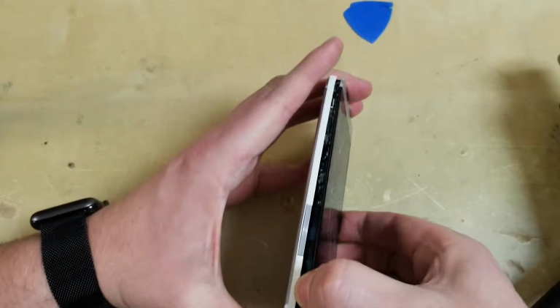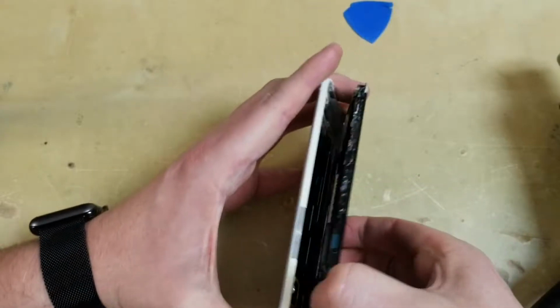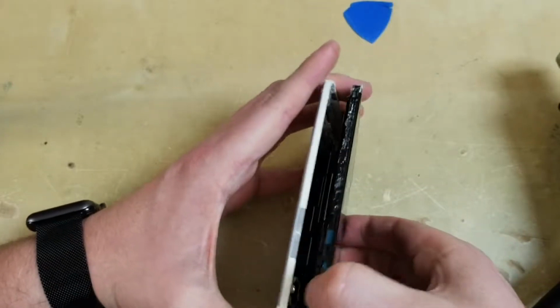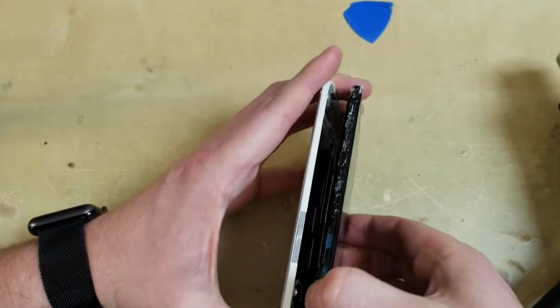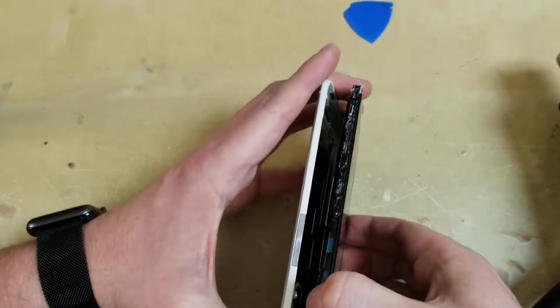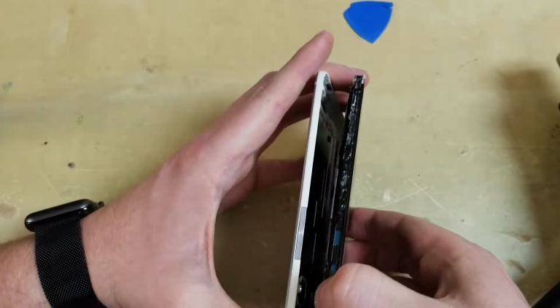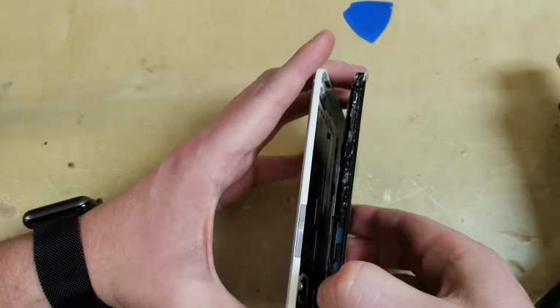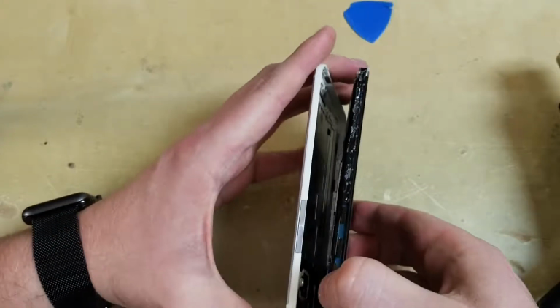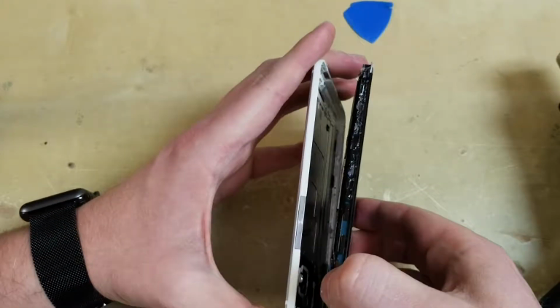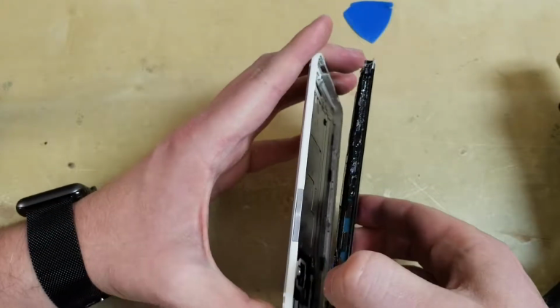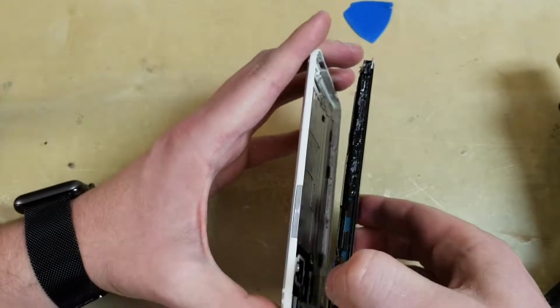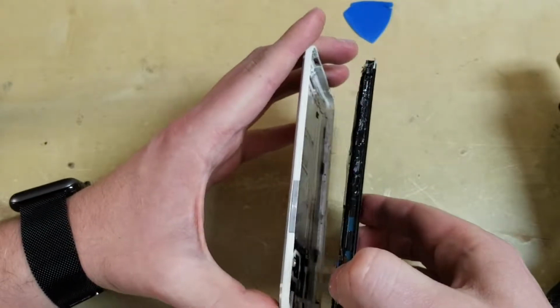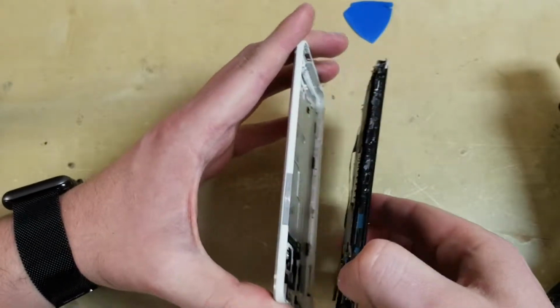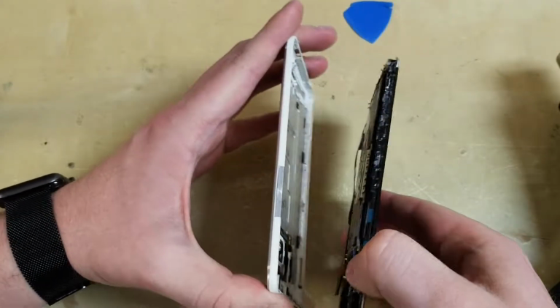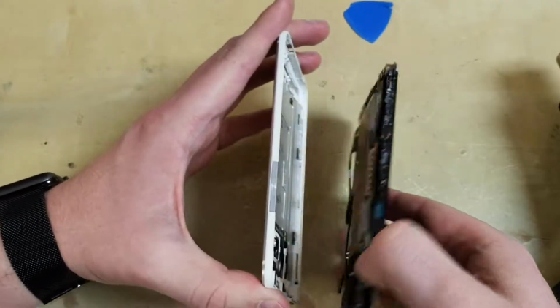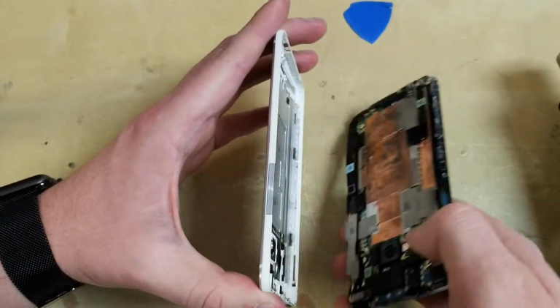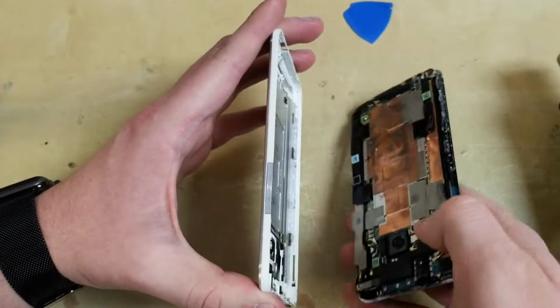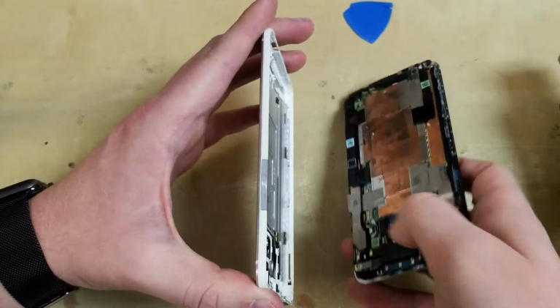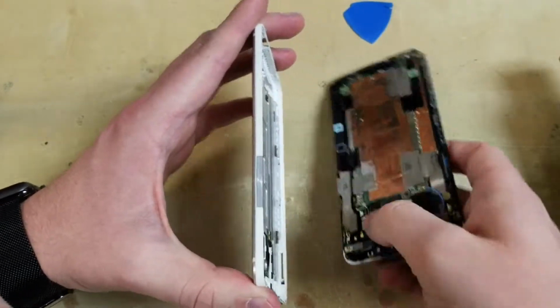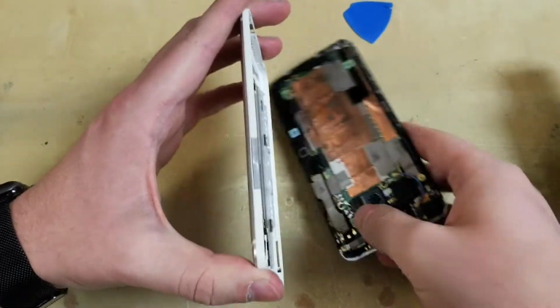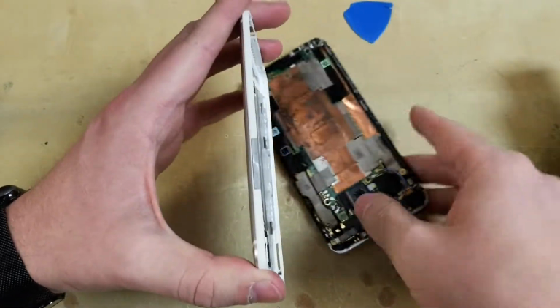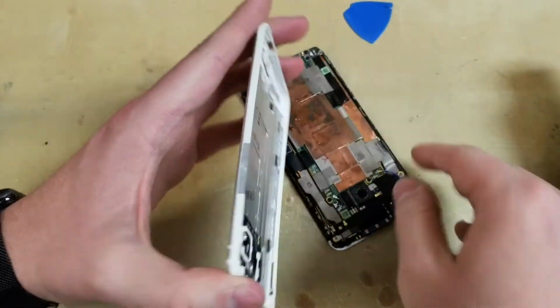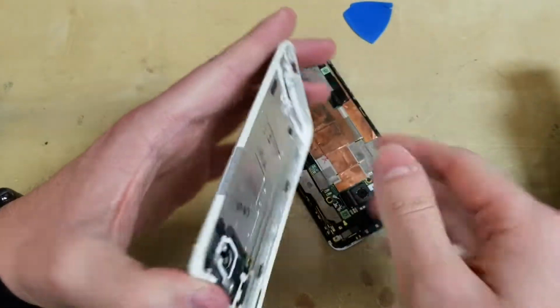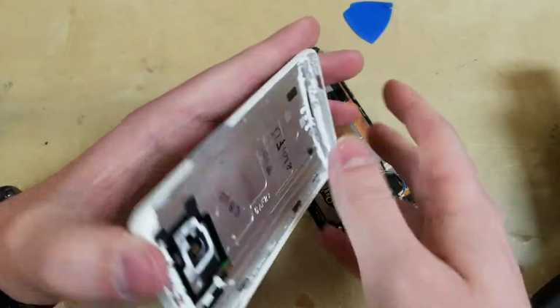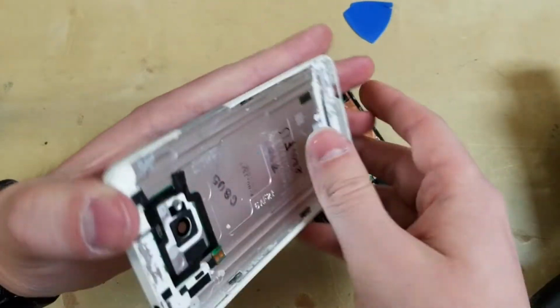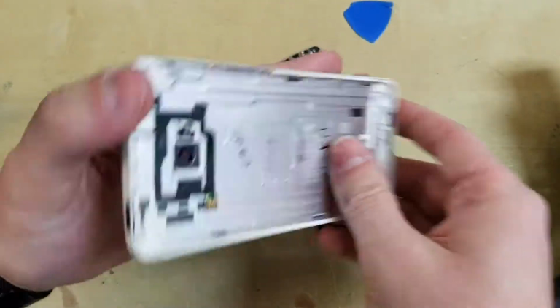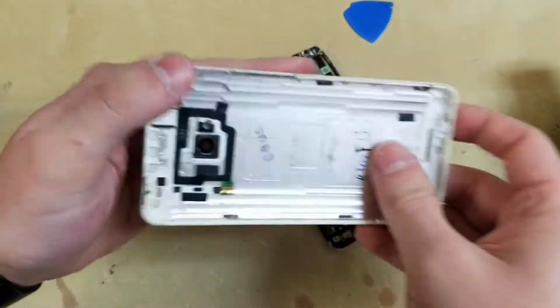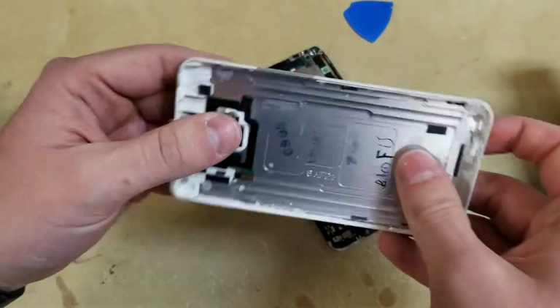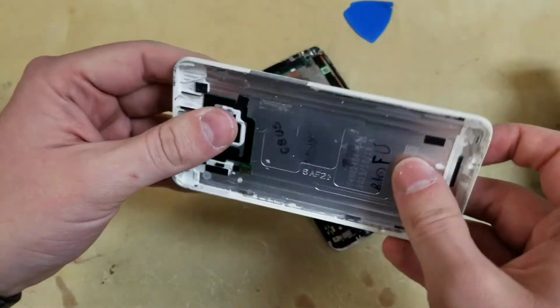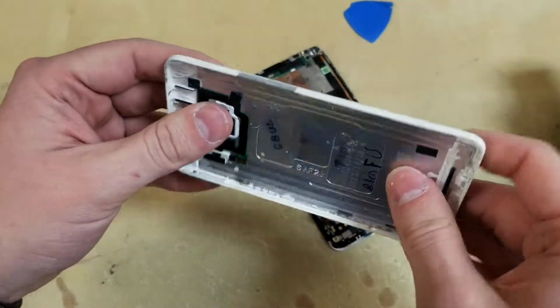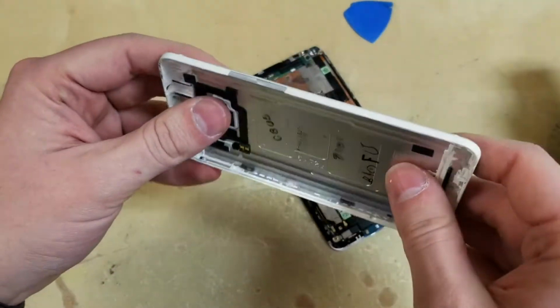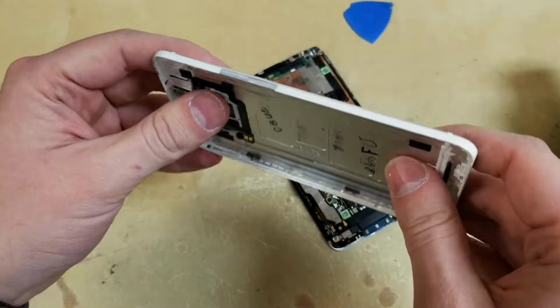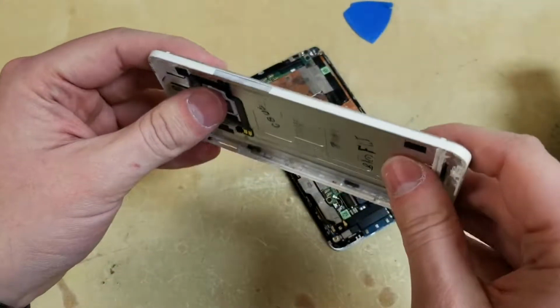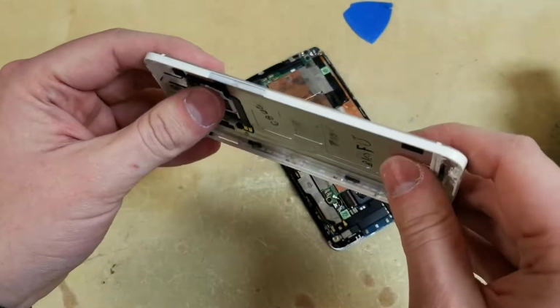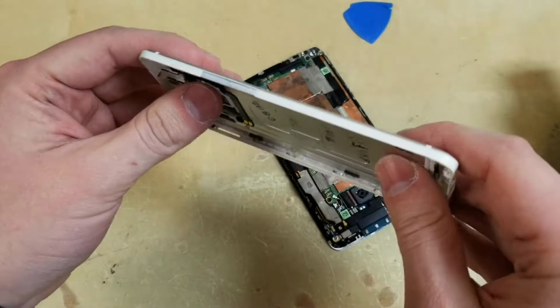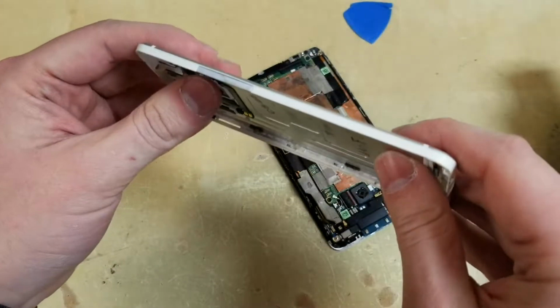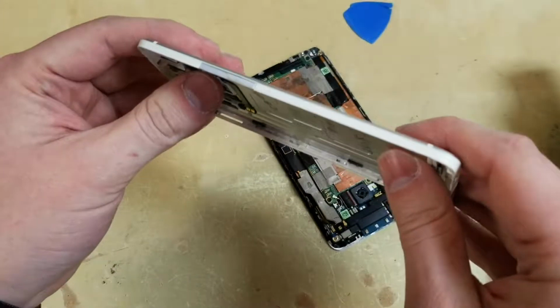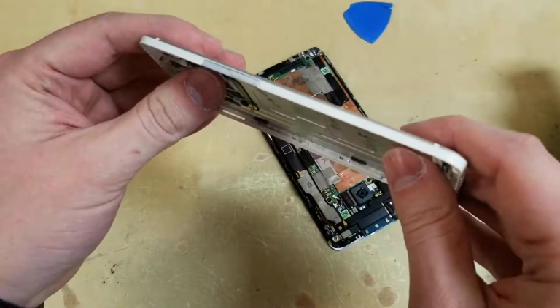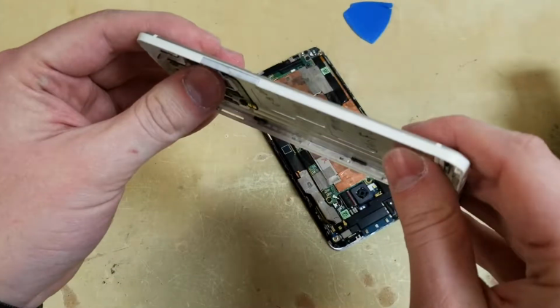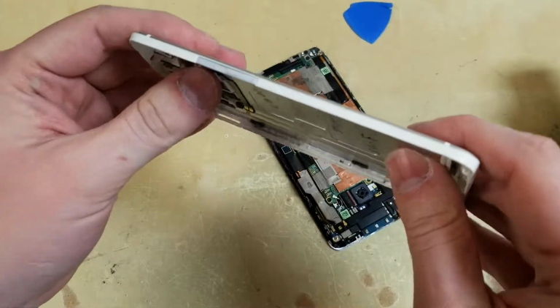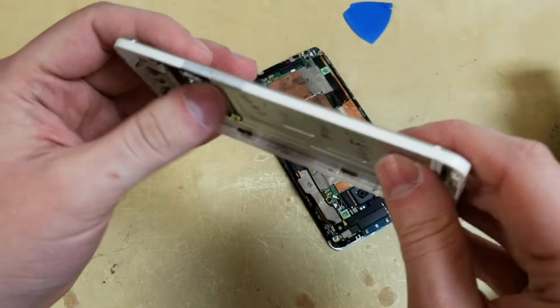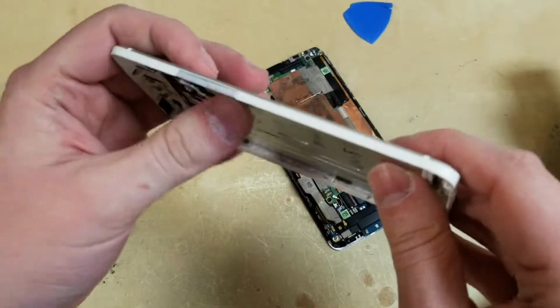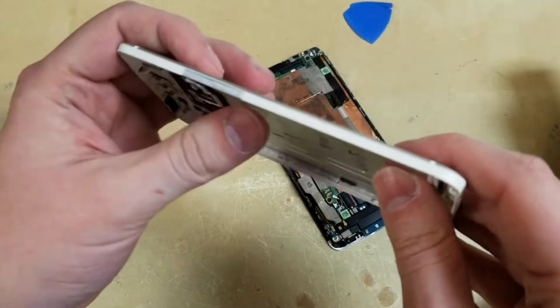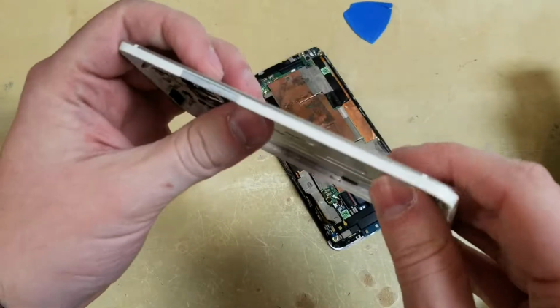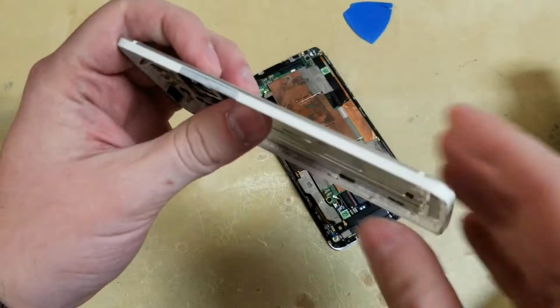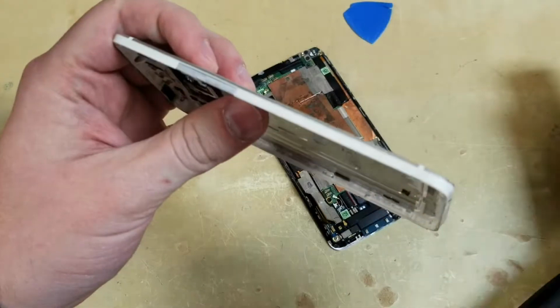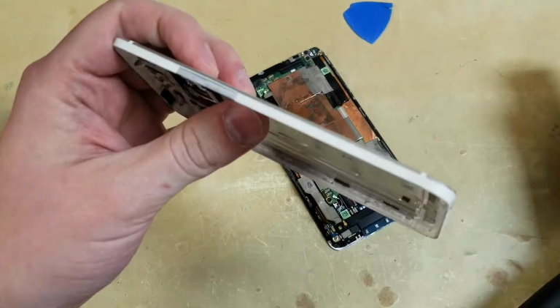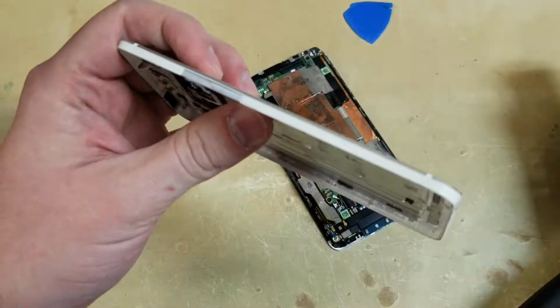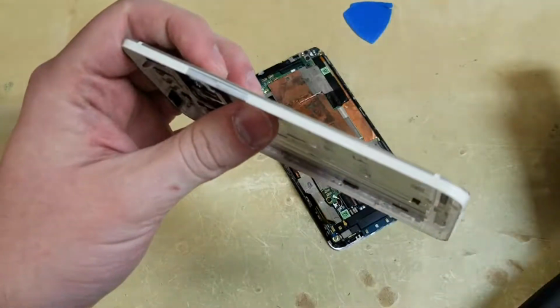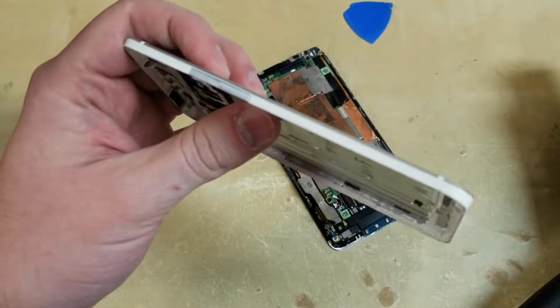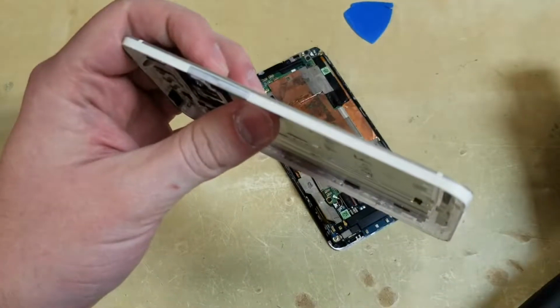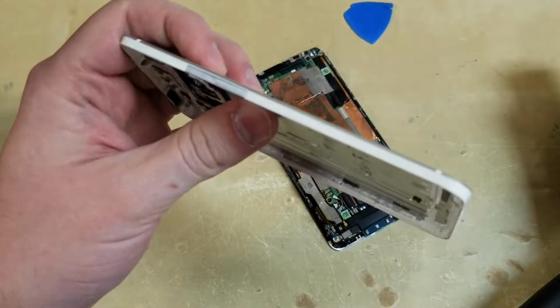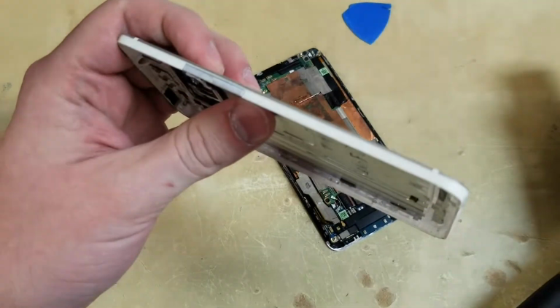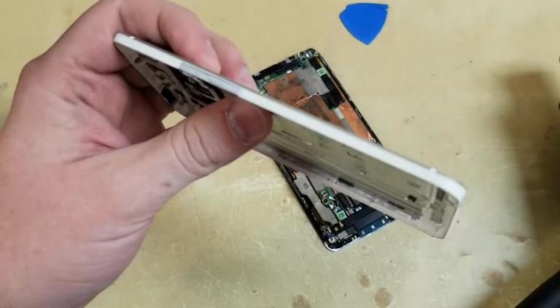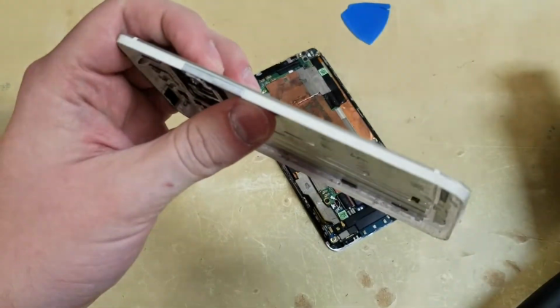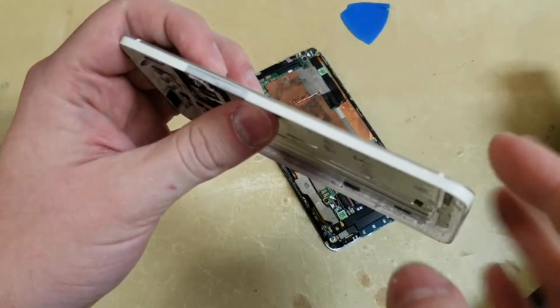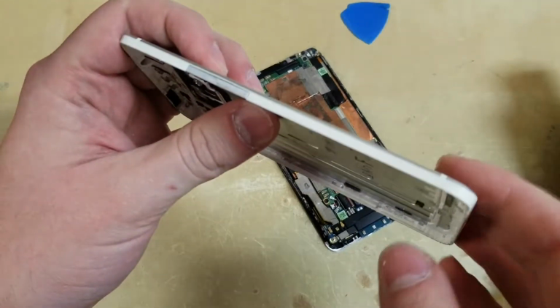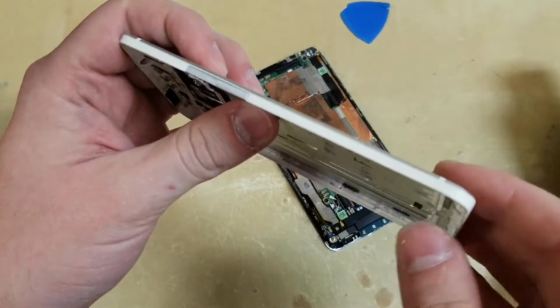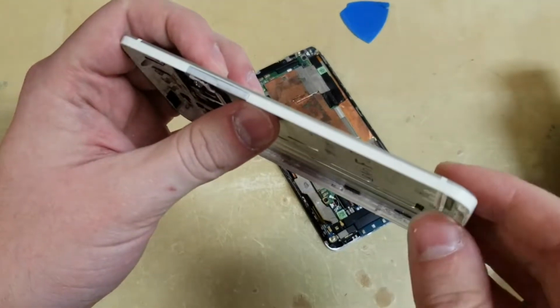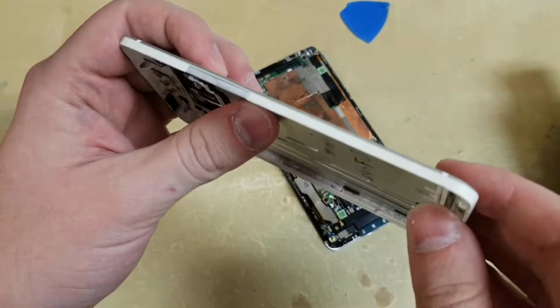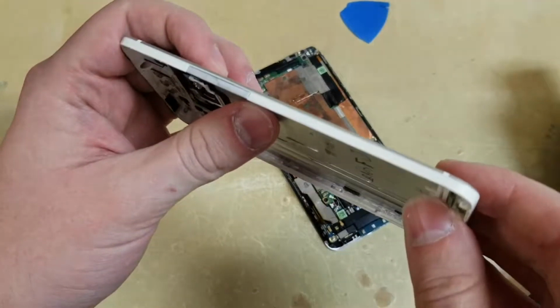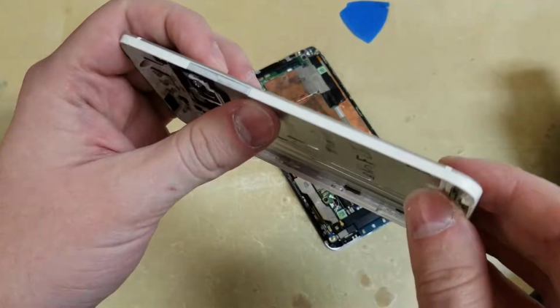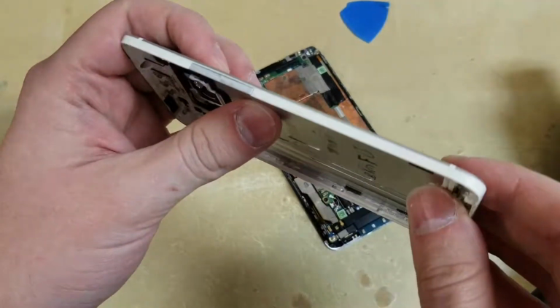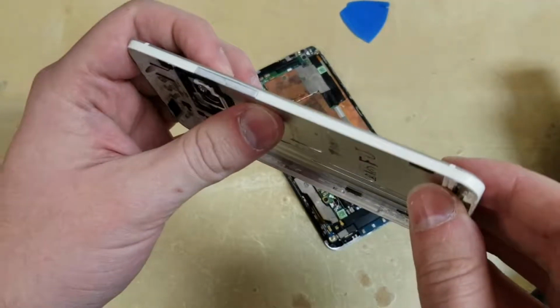And now it has been removed without any damage done to the plastic sides. Hopefully this all made sense to you and yours came out the same way.